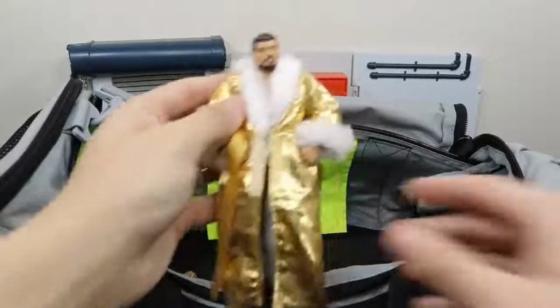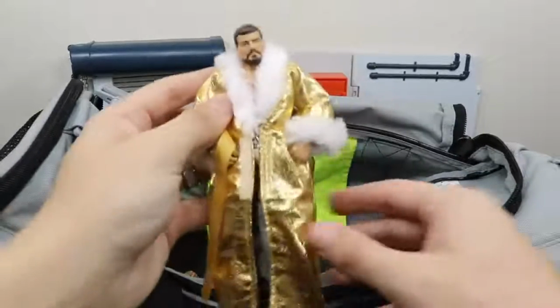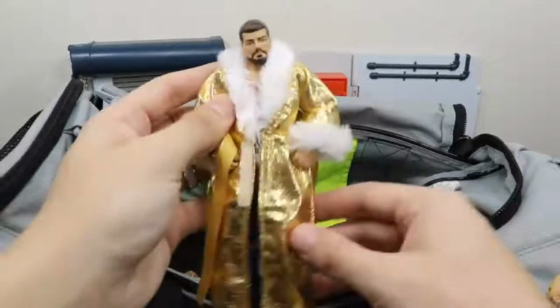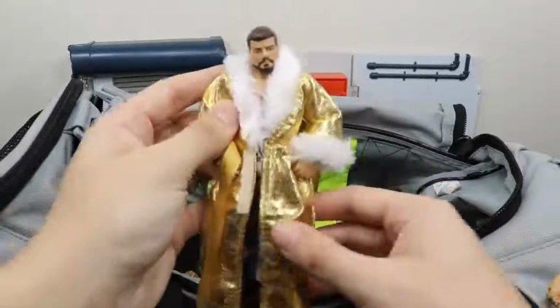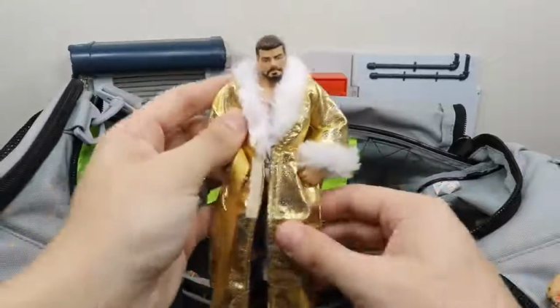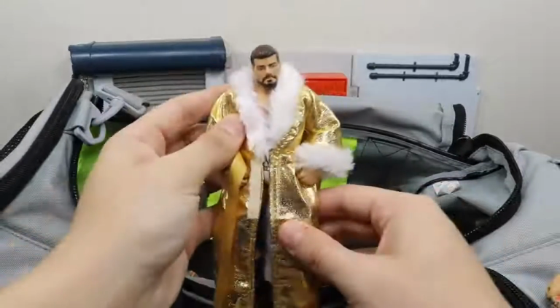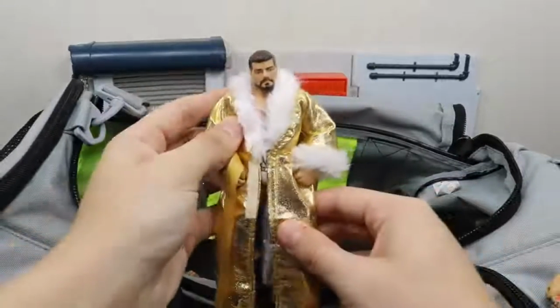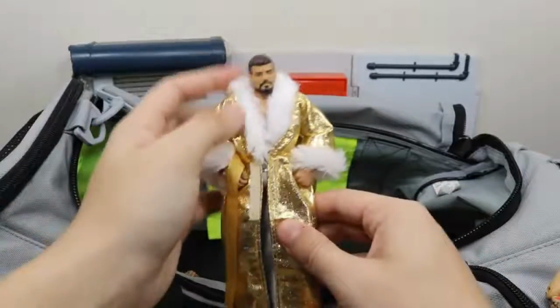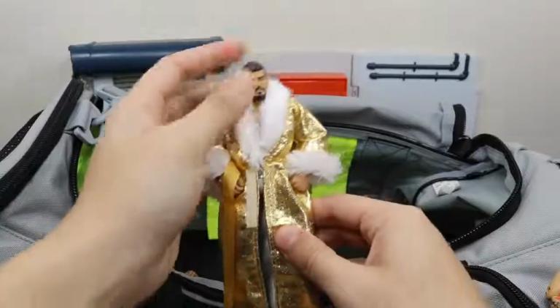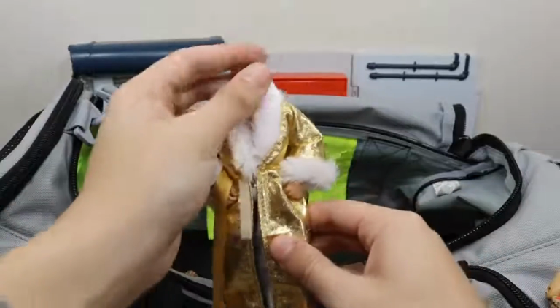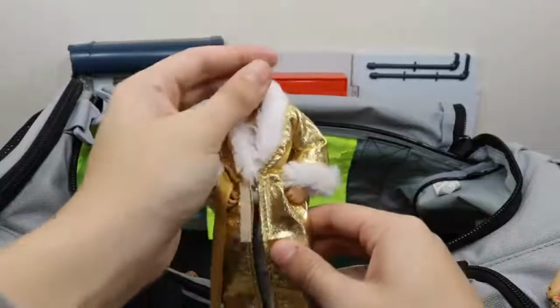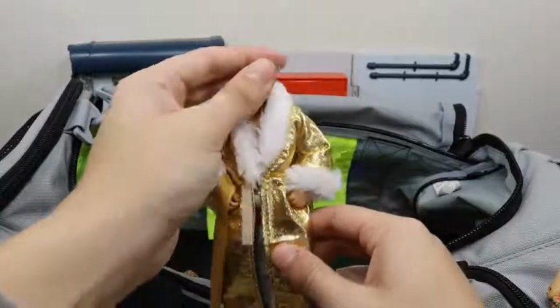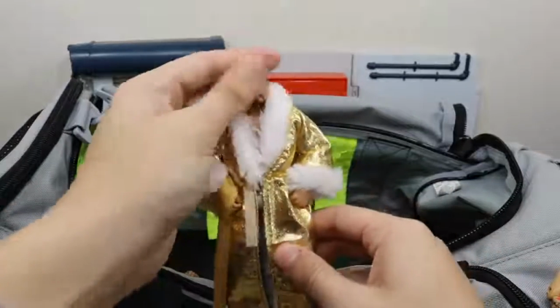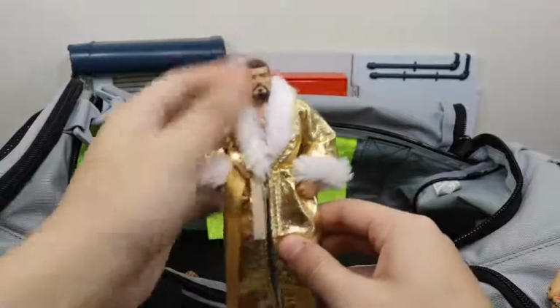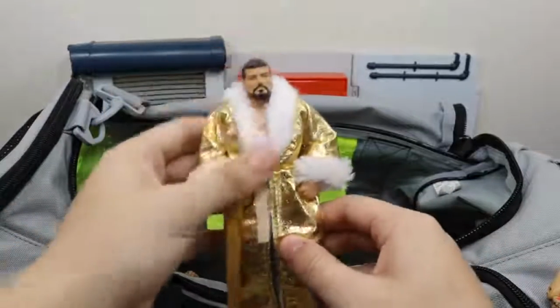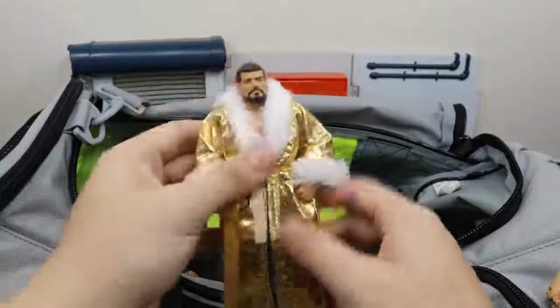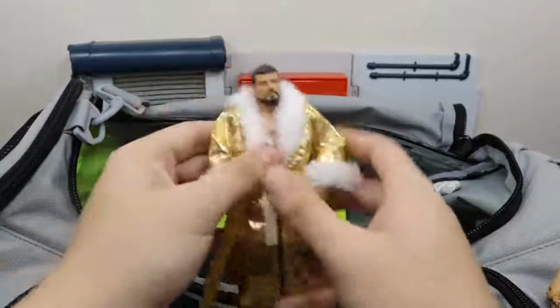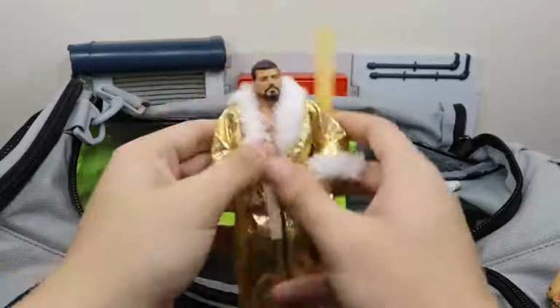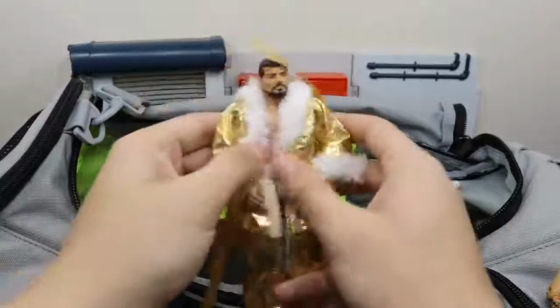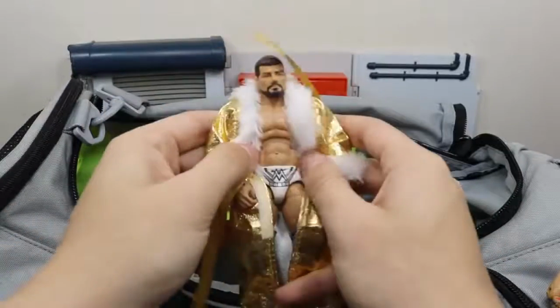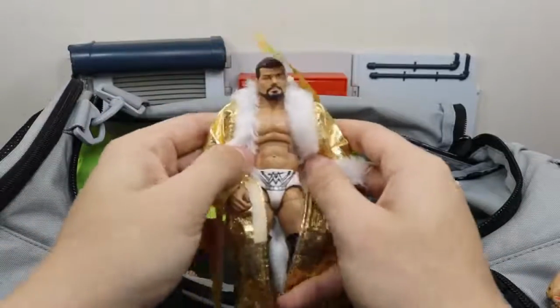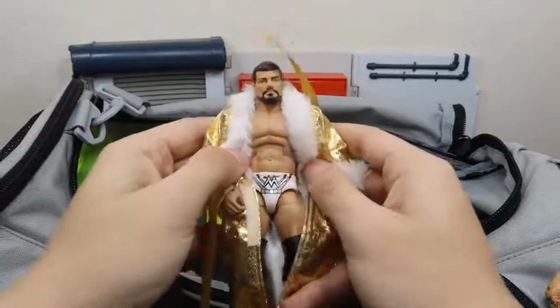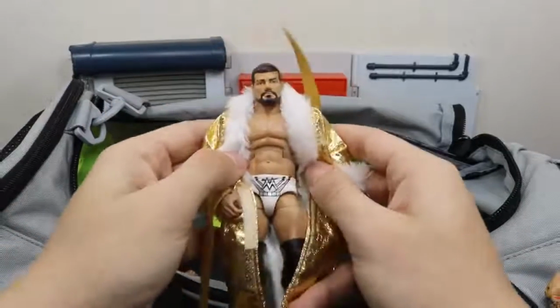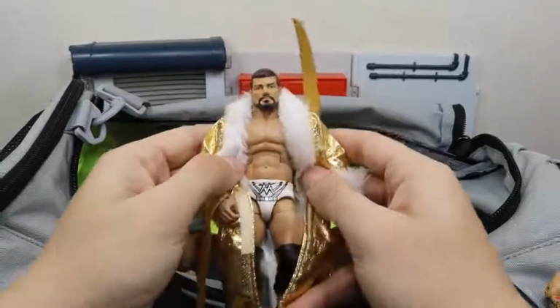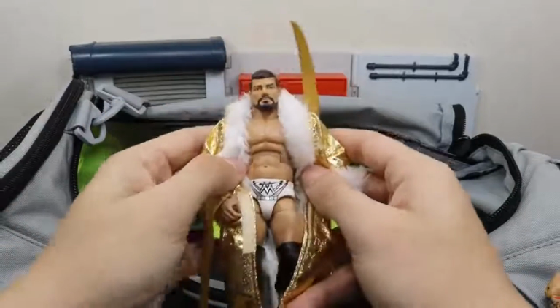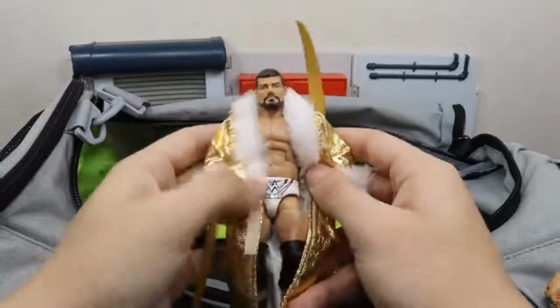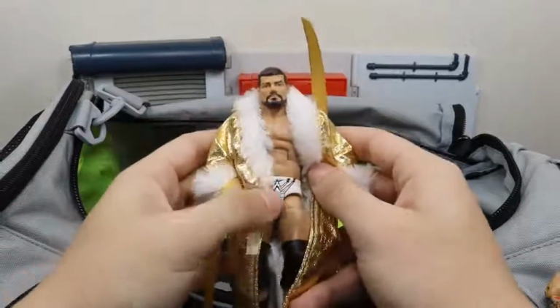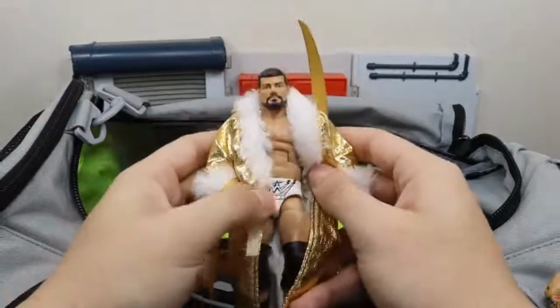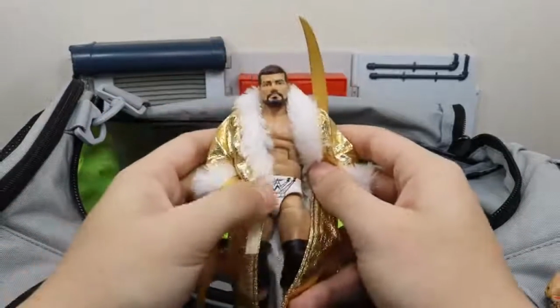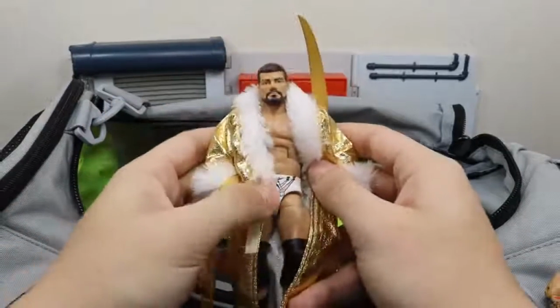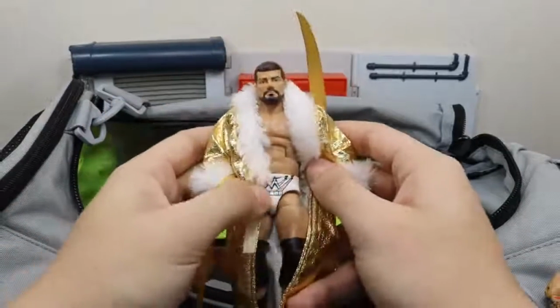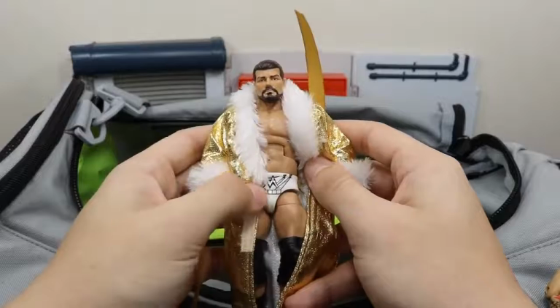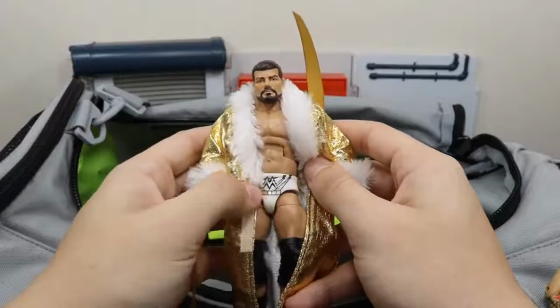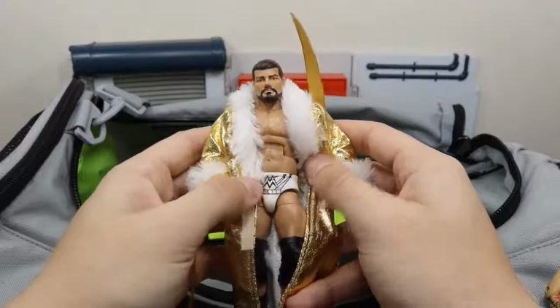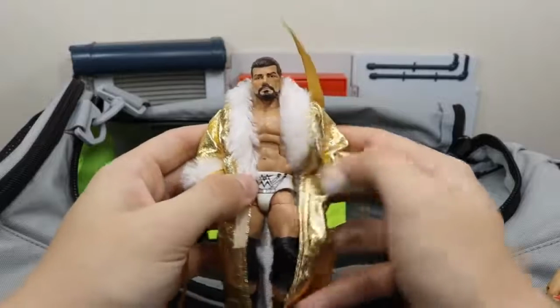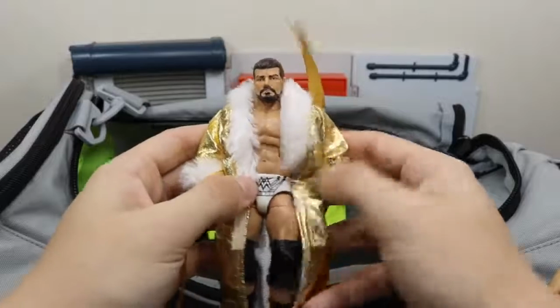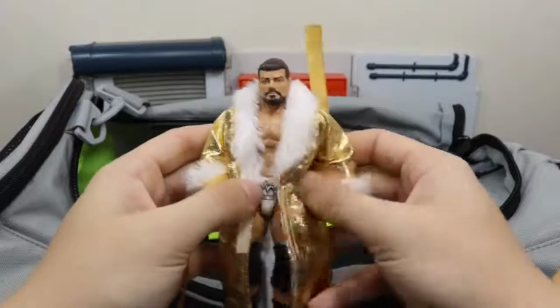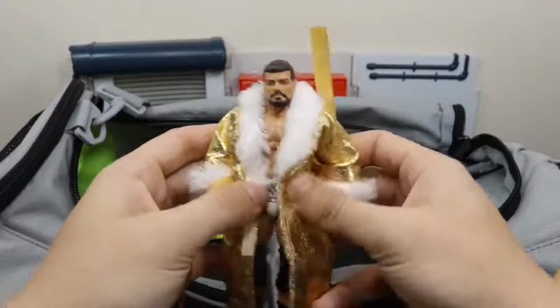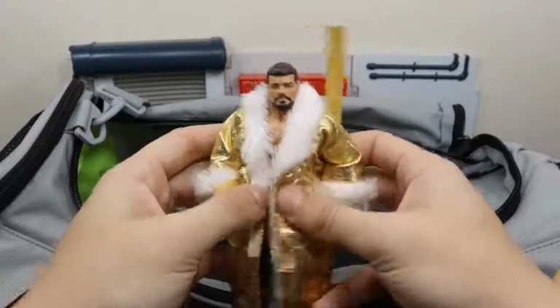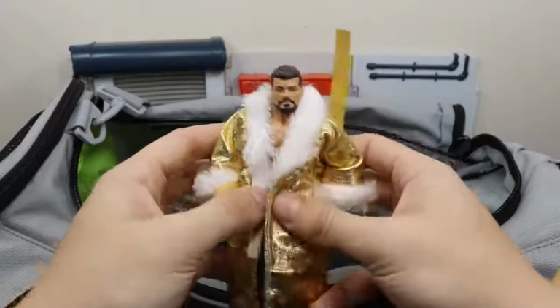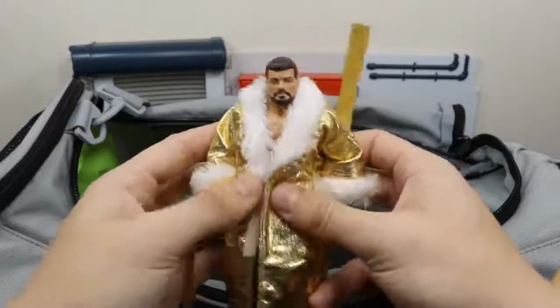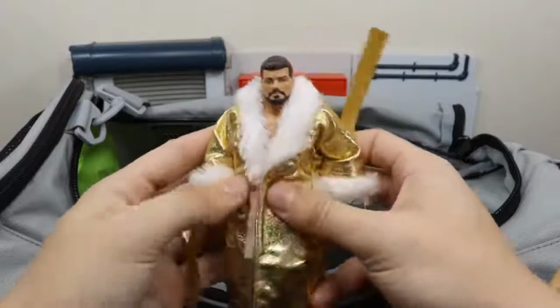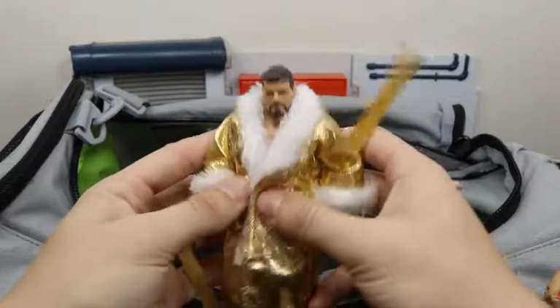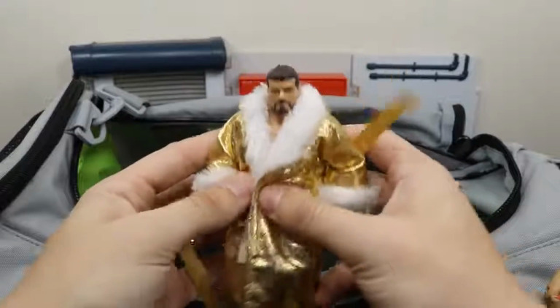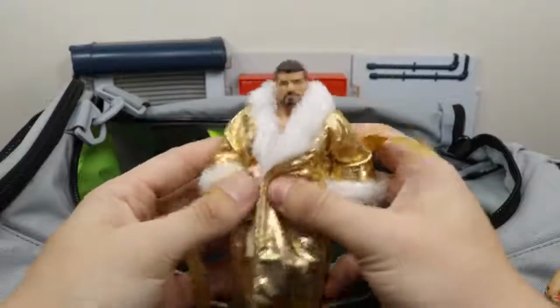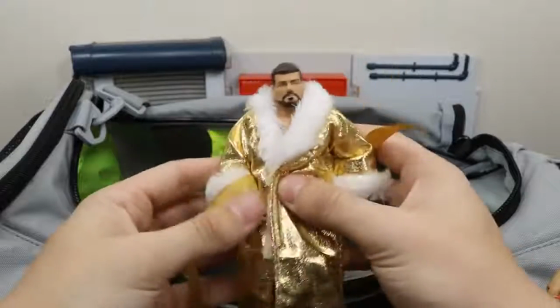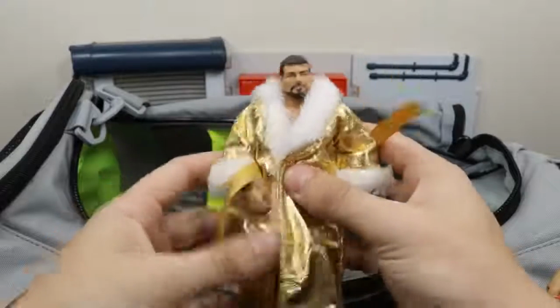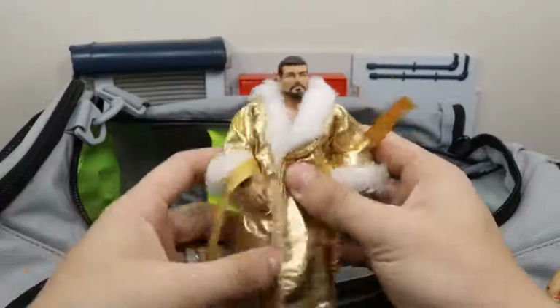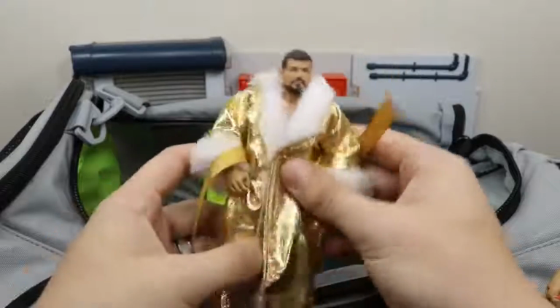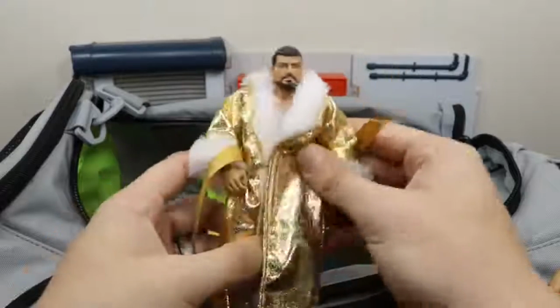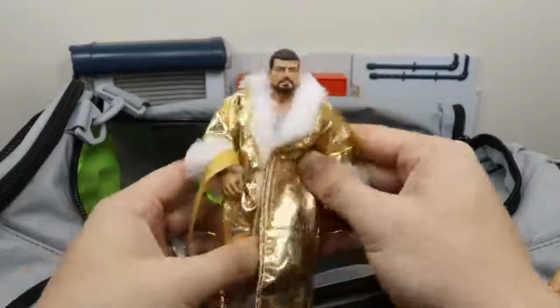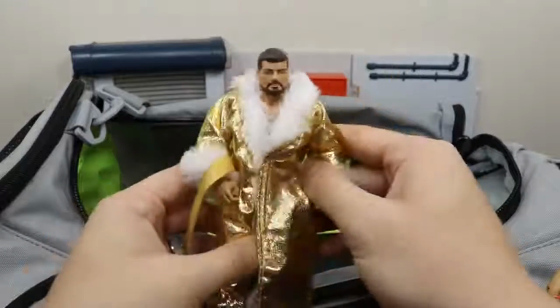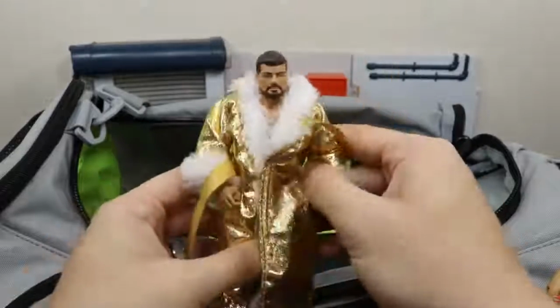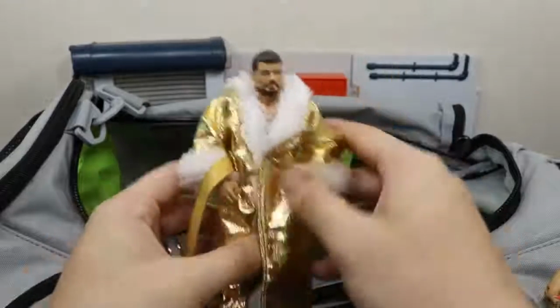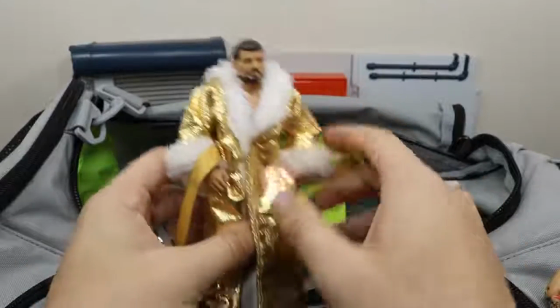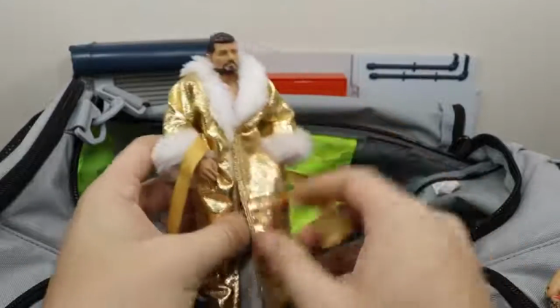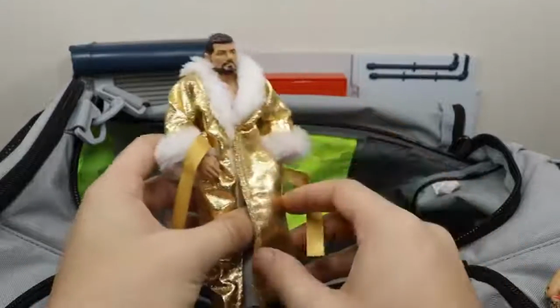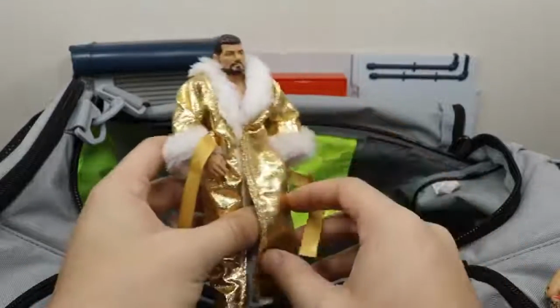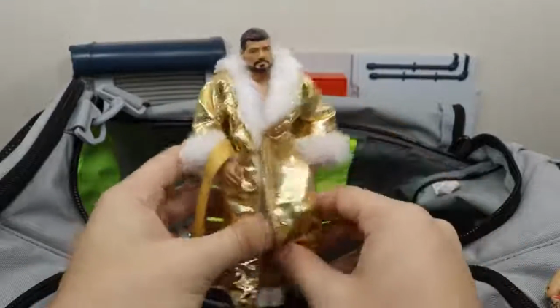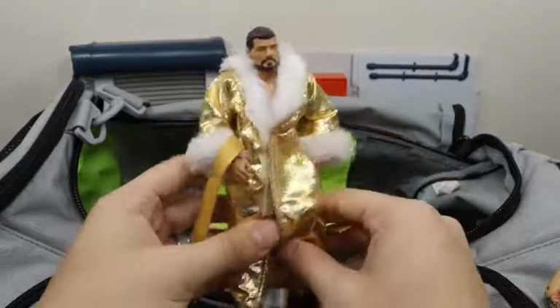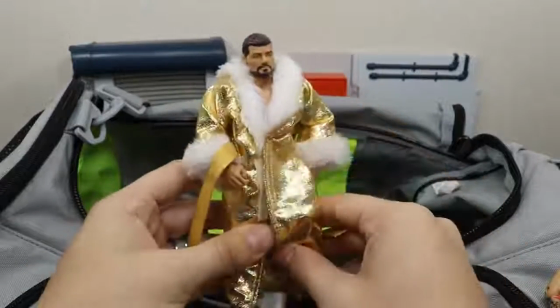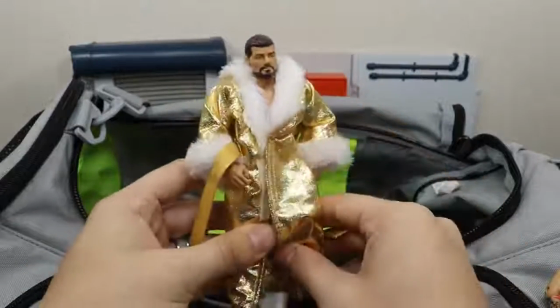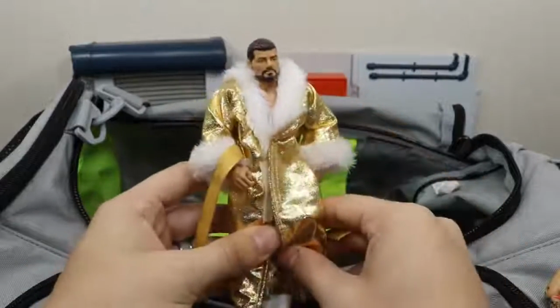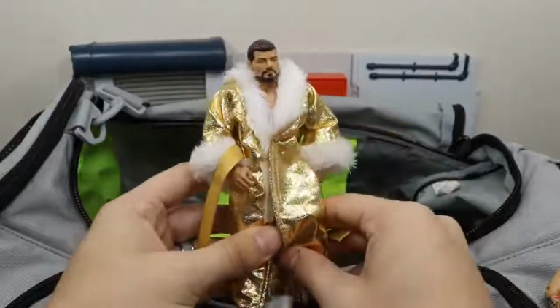We have this custom elite Bobby Roode — have not removed the decals off the trunks yet but I threw the Goldust robe on there, which looks beautiful.